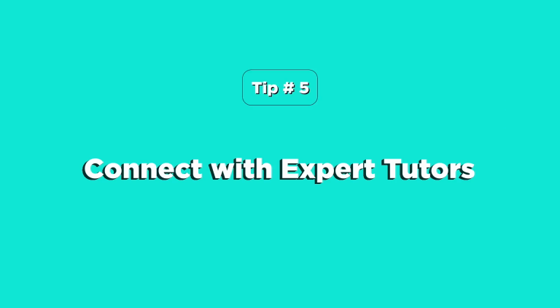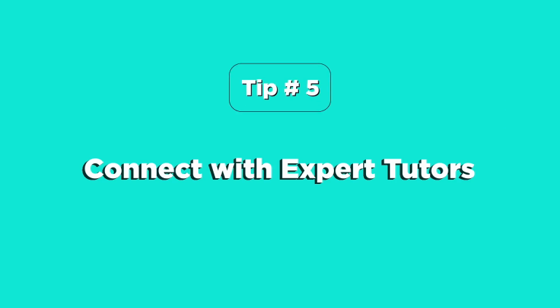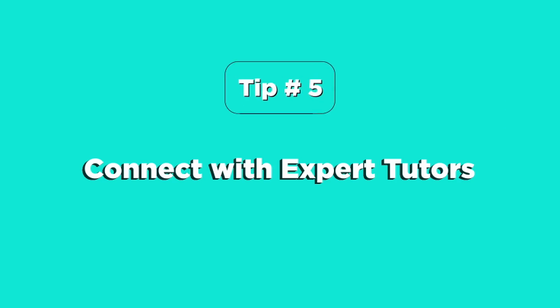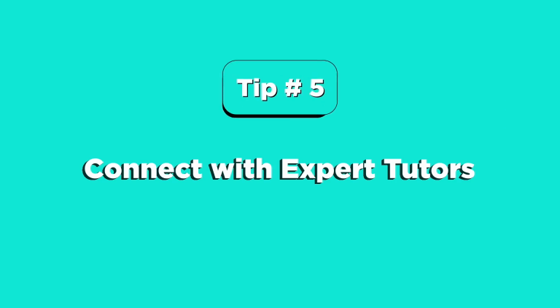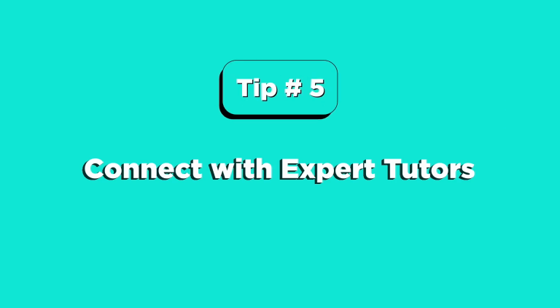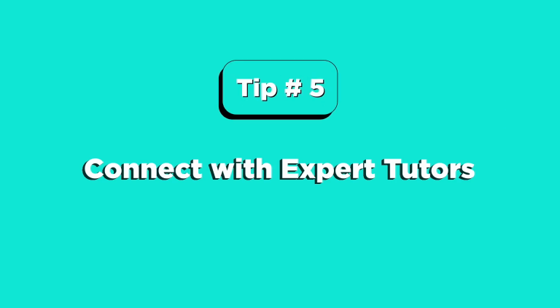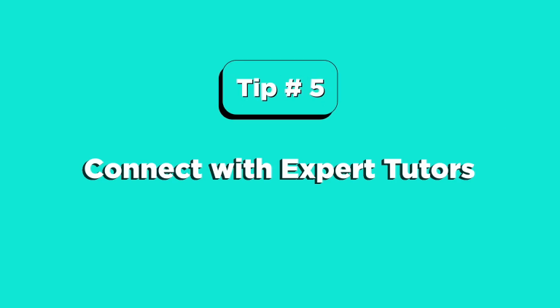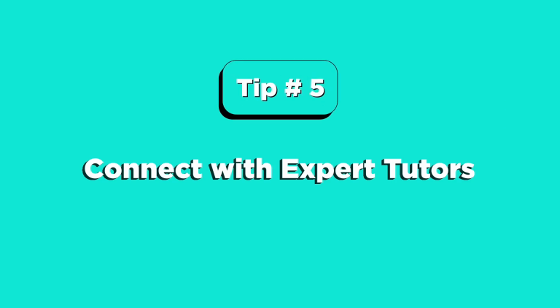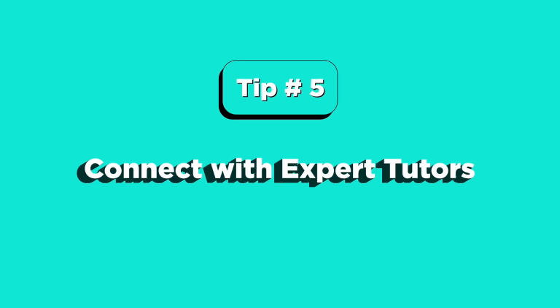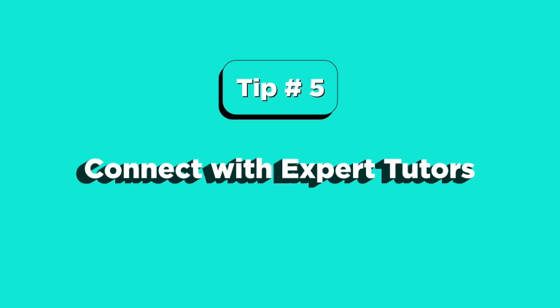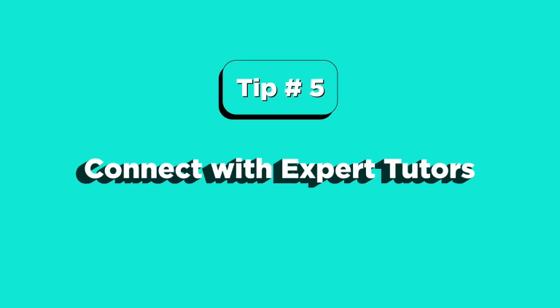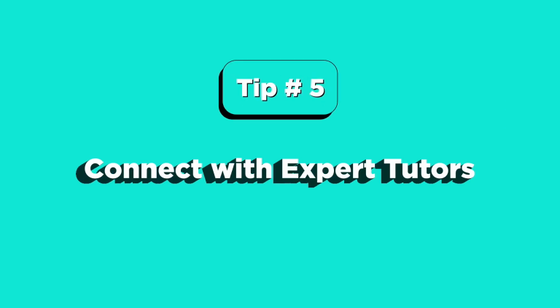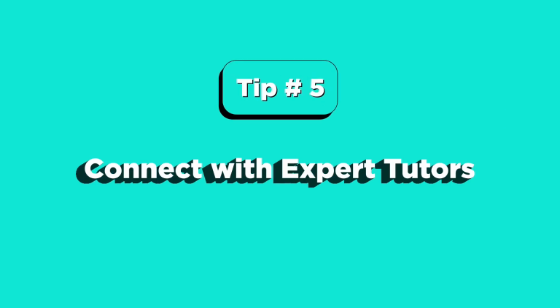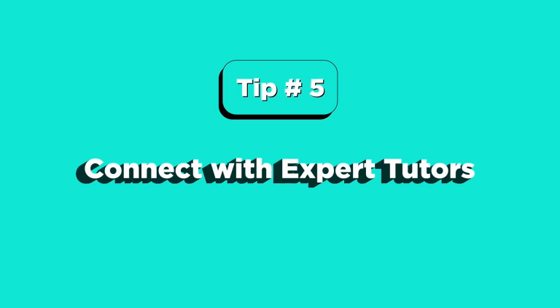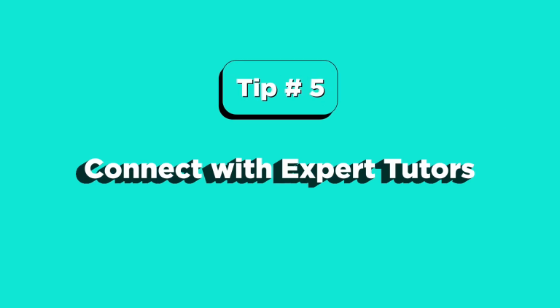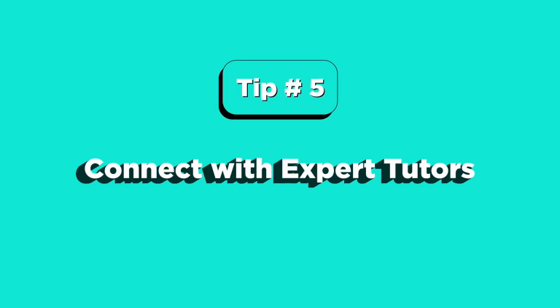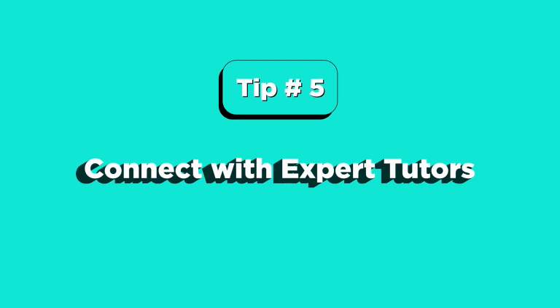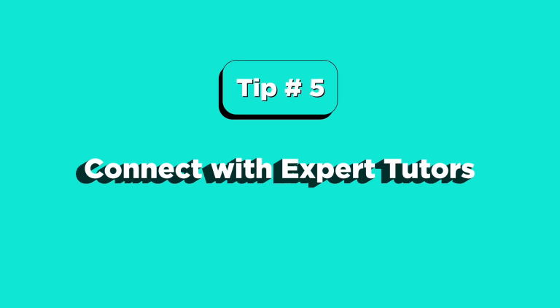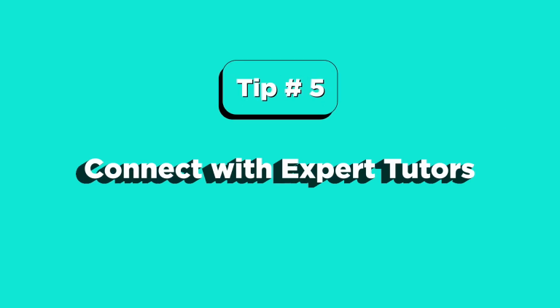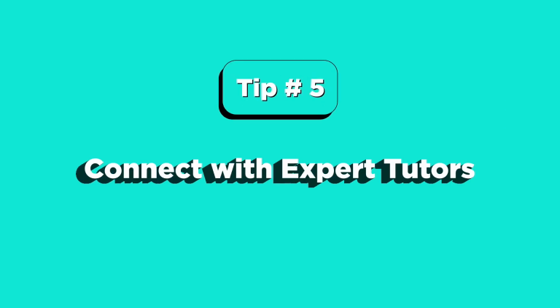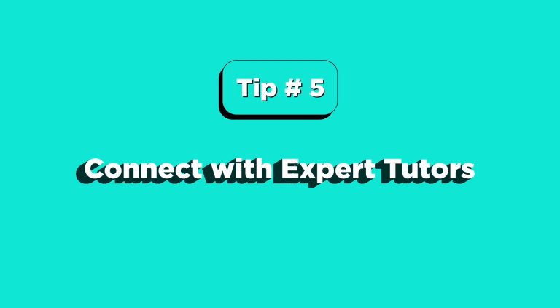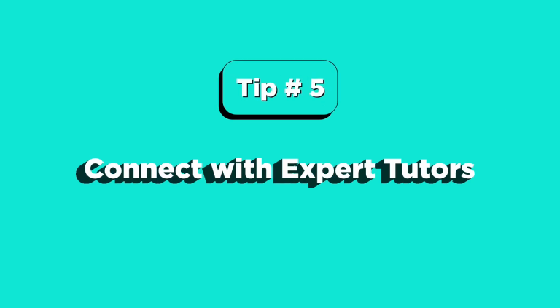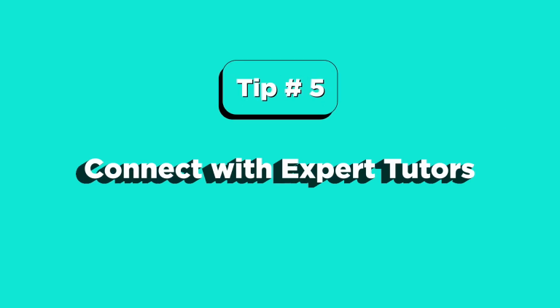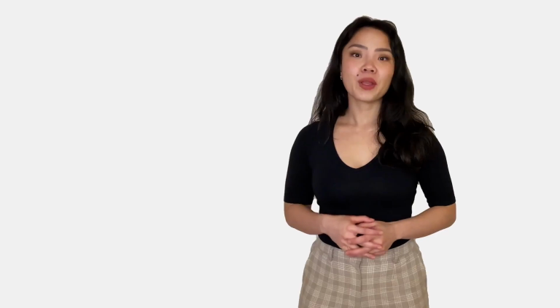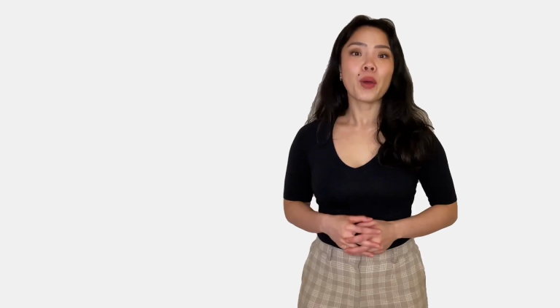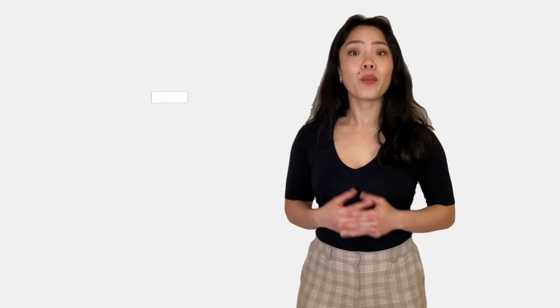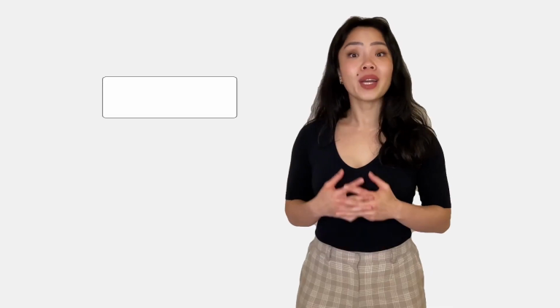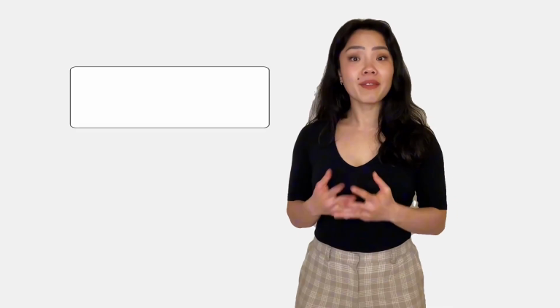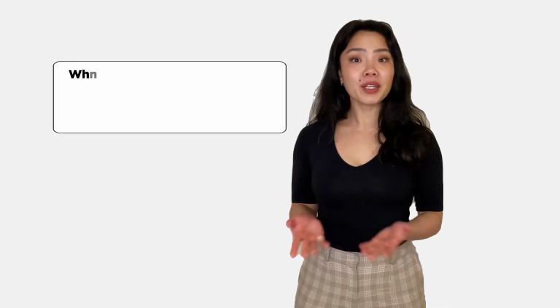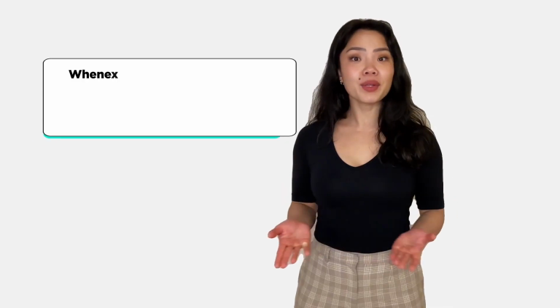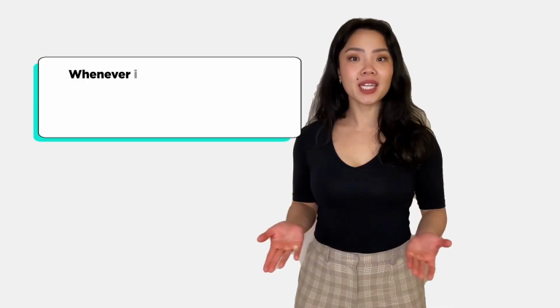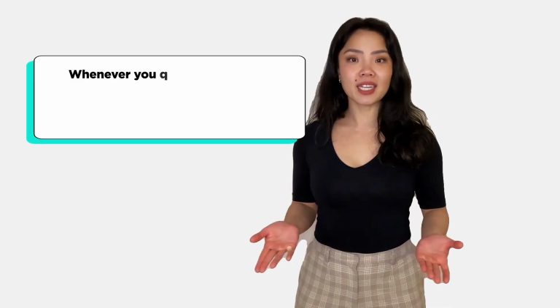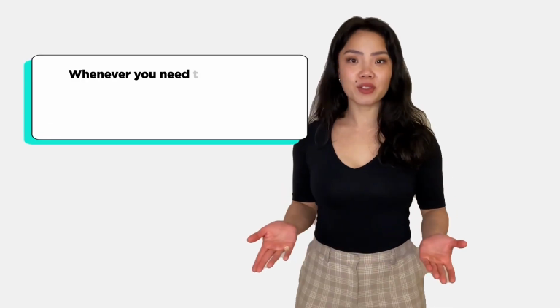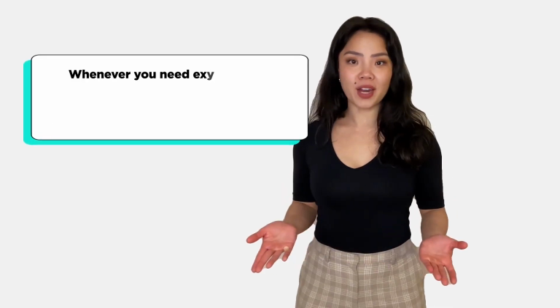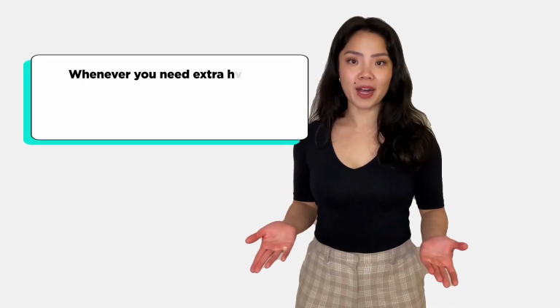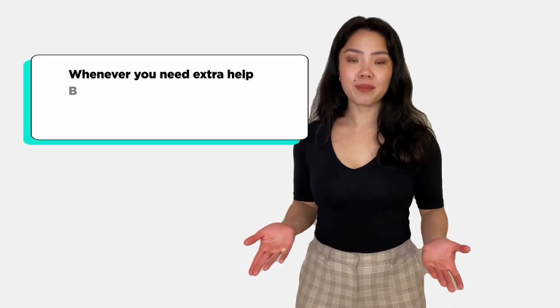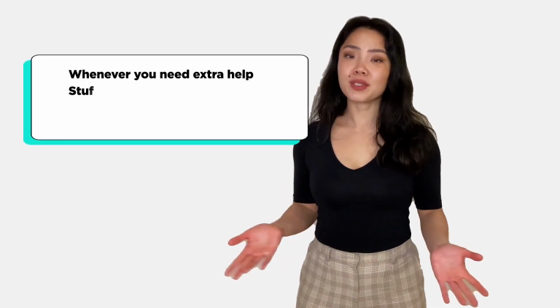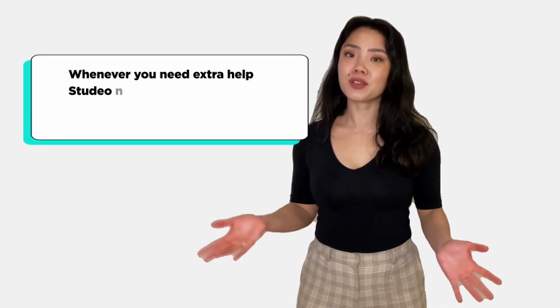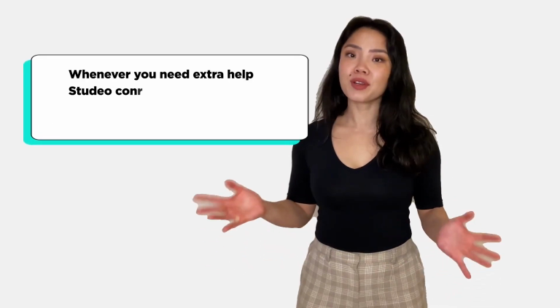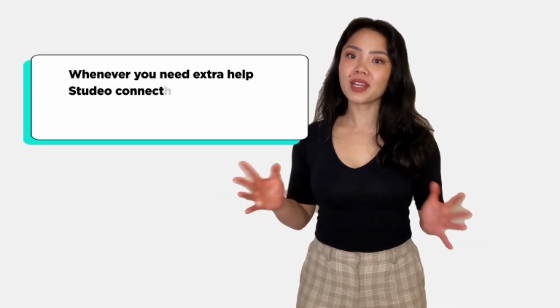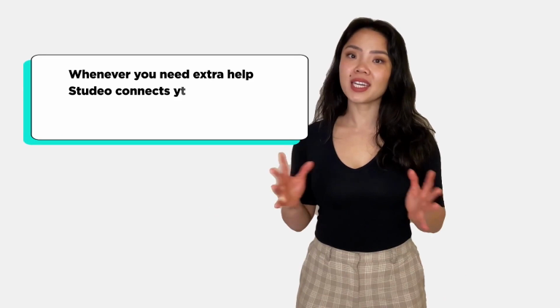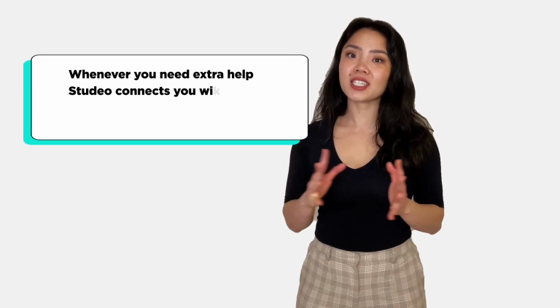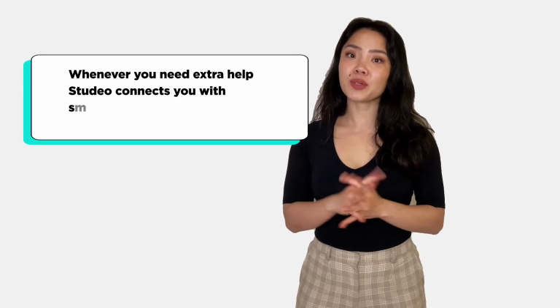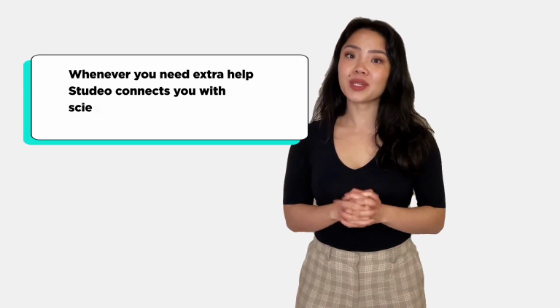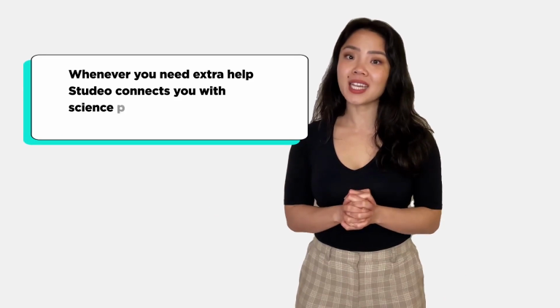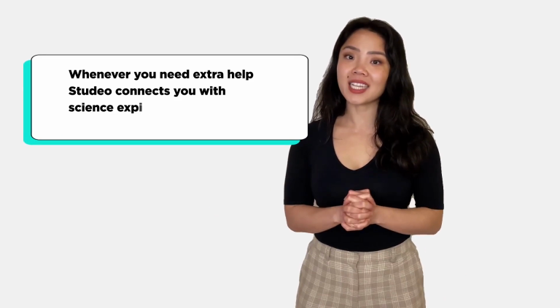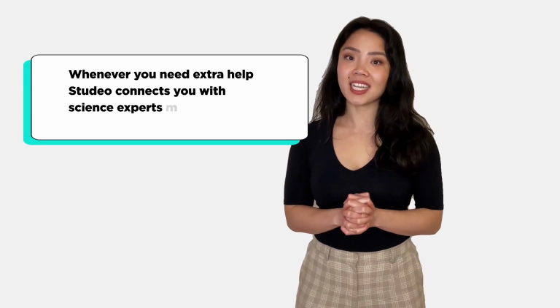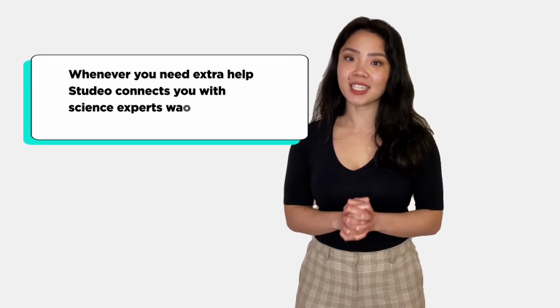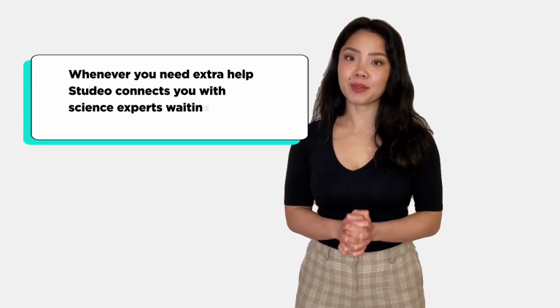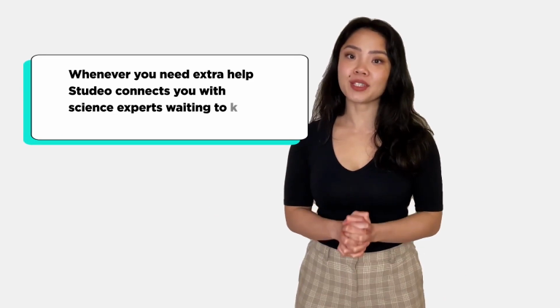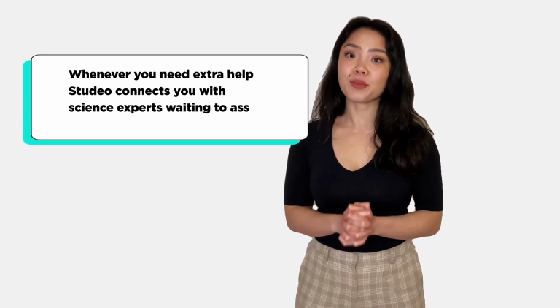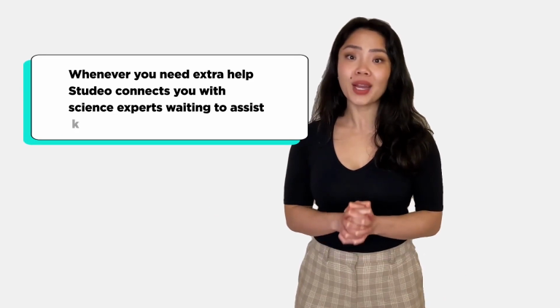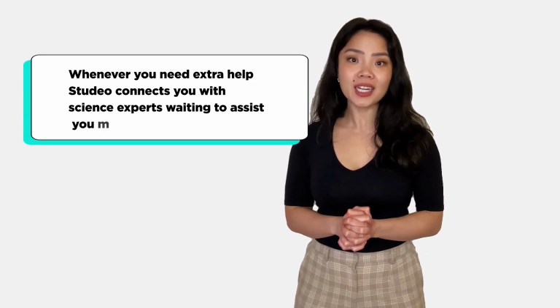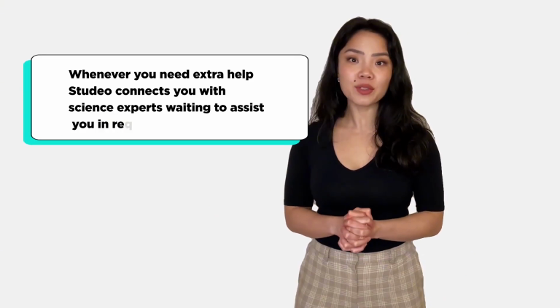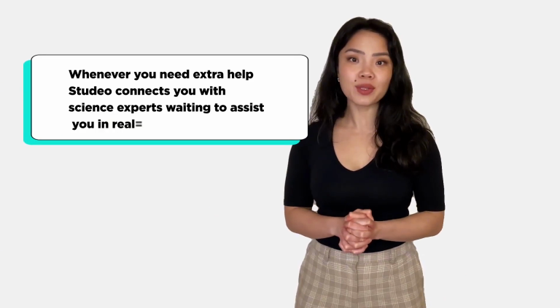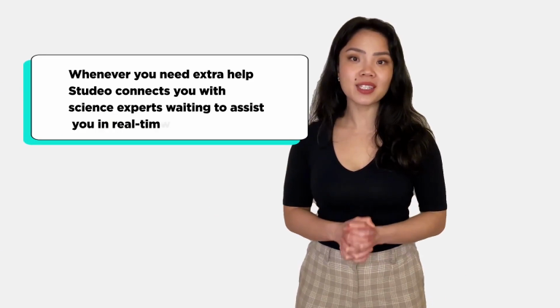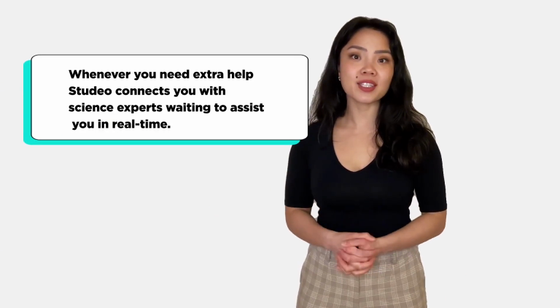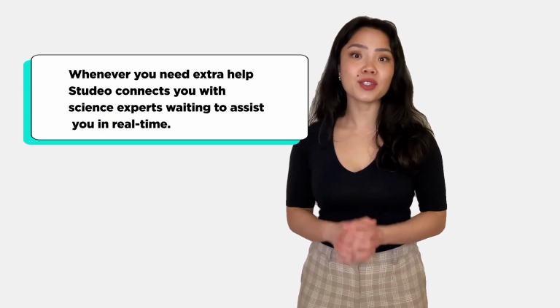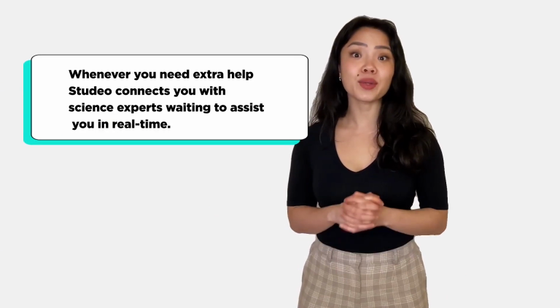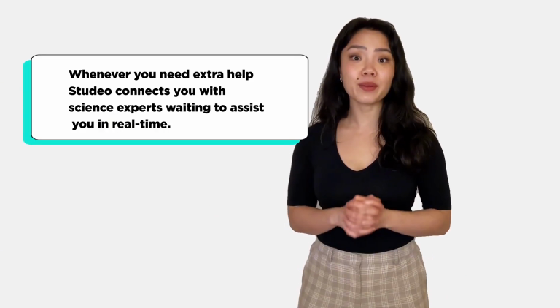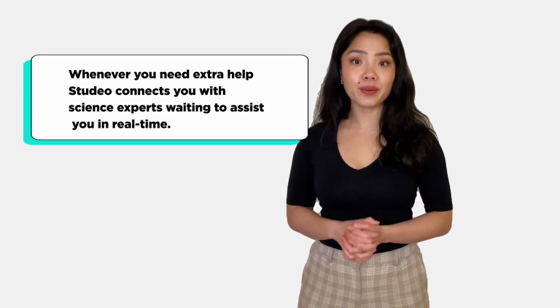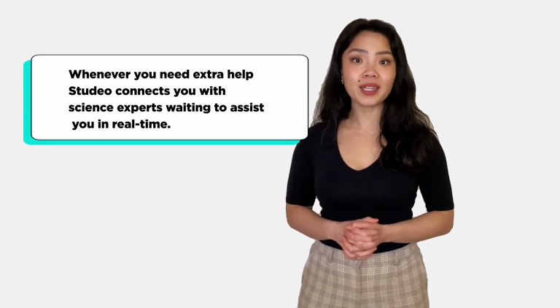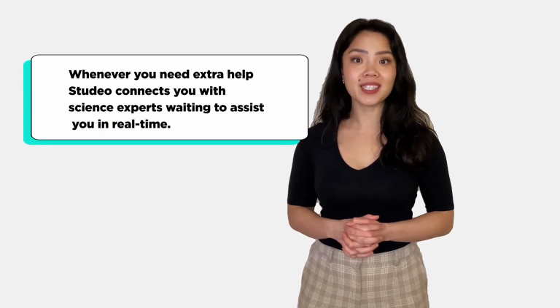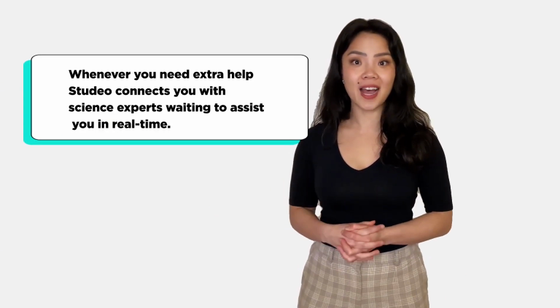And tip number five: connect with expert tutors. Whenever you need extra help, Studio connects you with science experts waiting to assist you in real time.